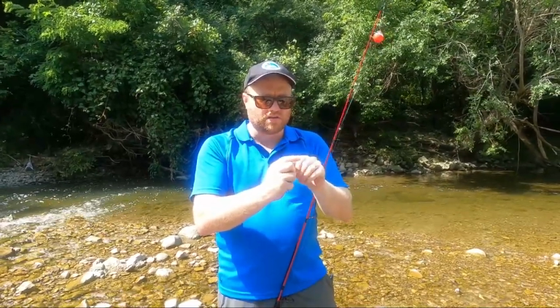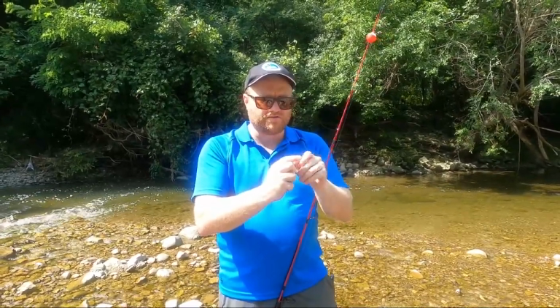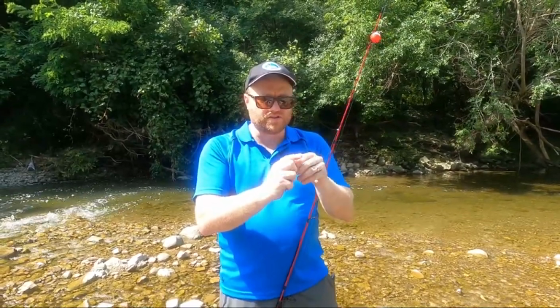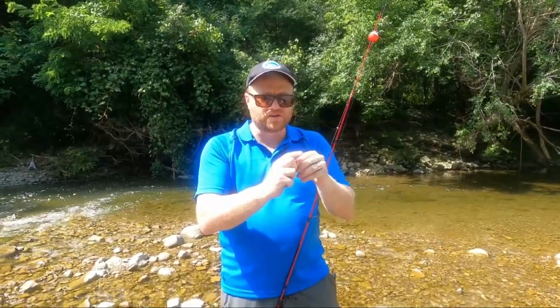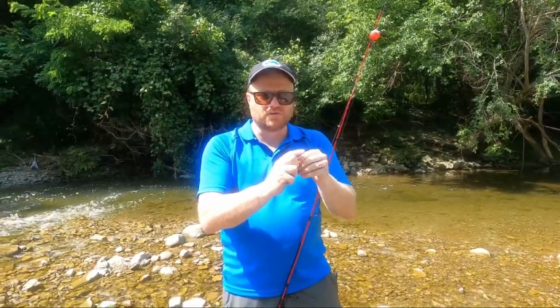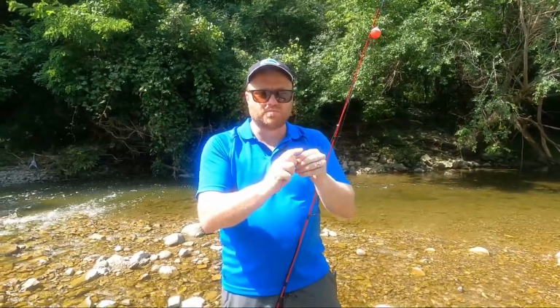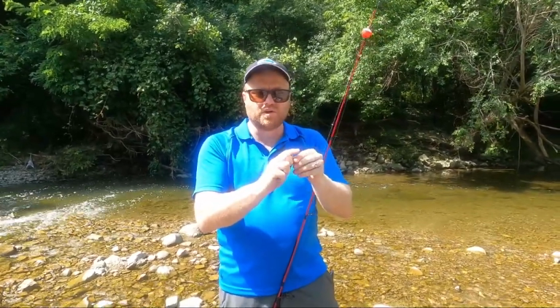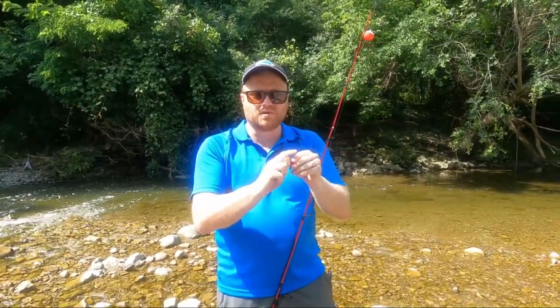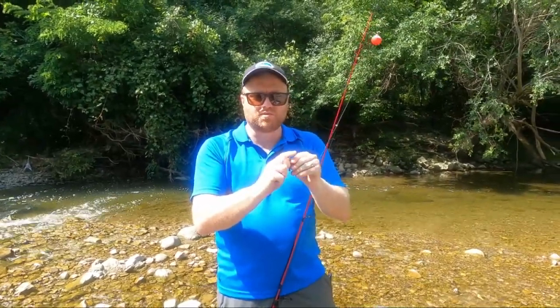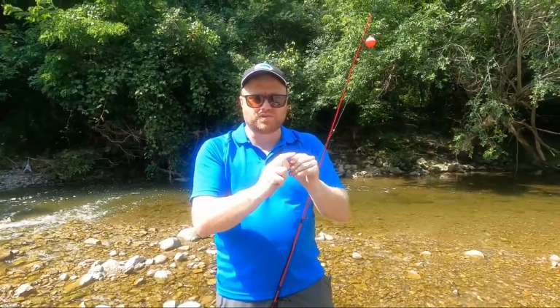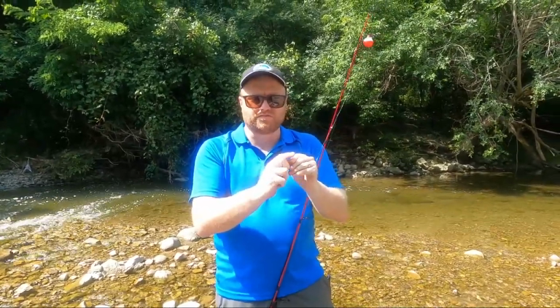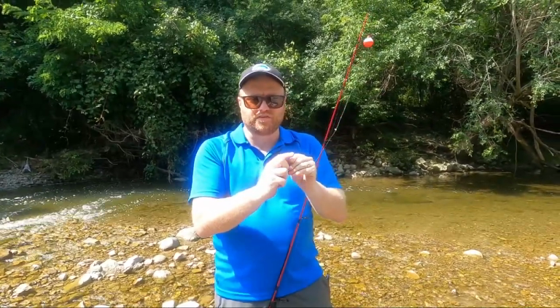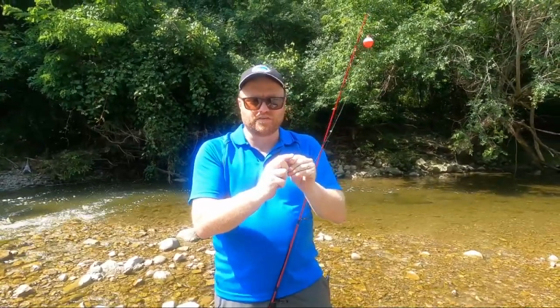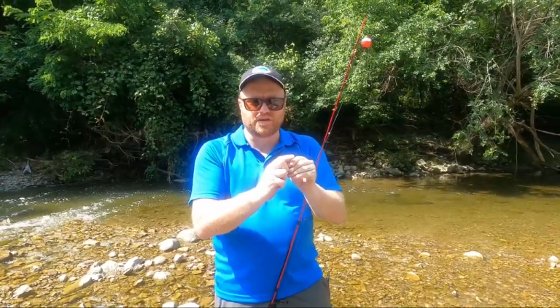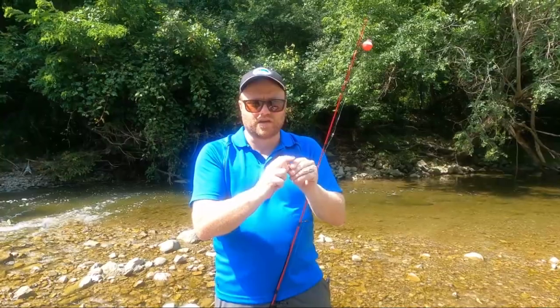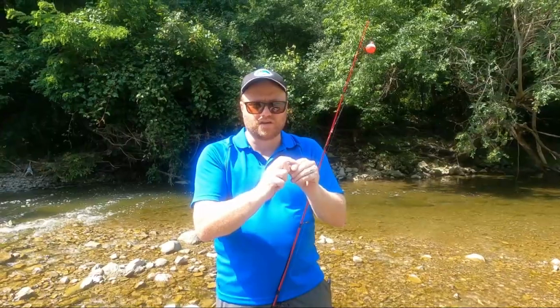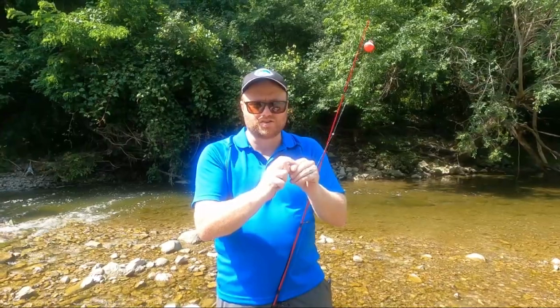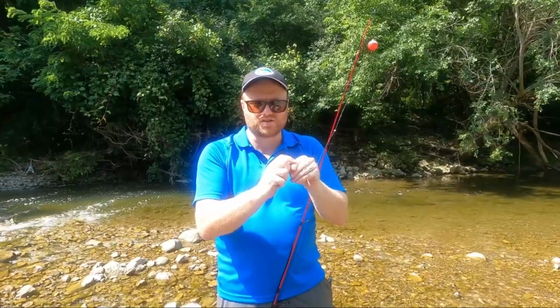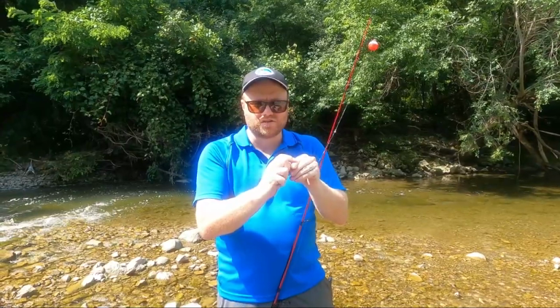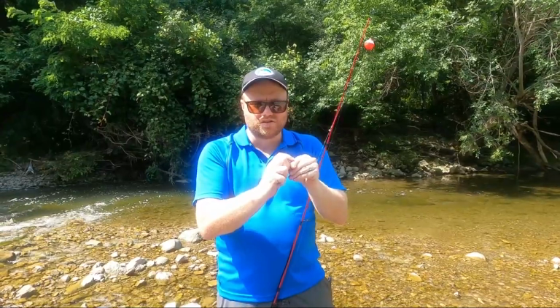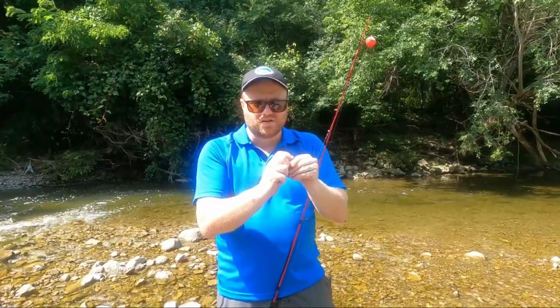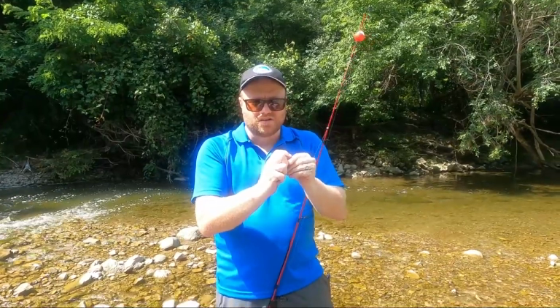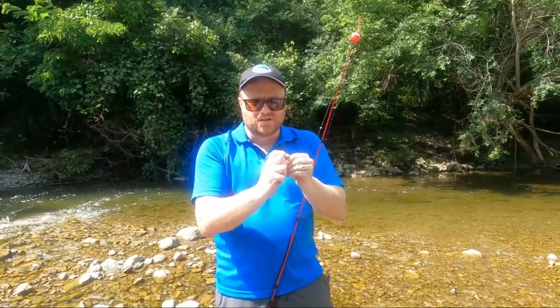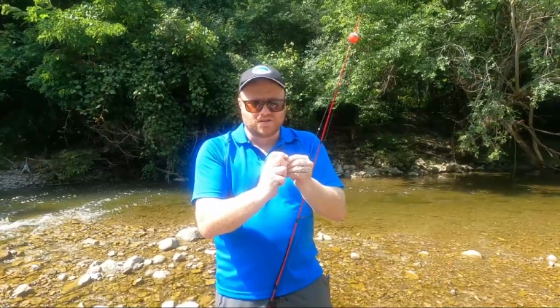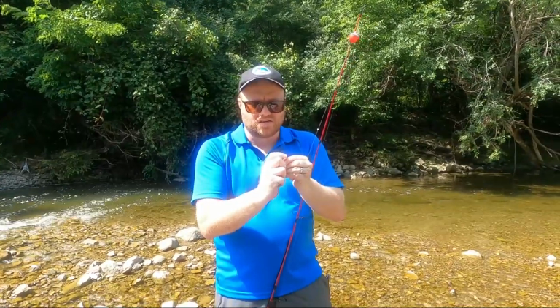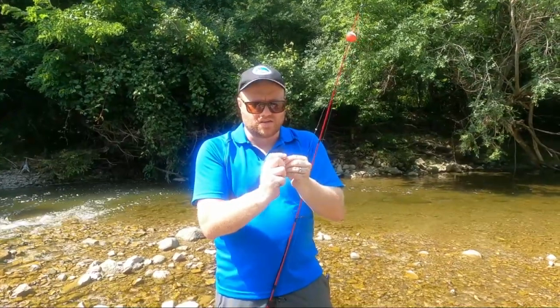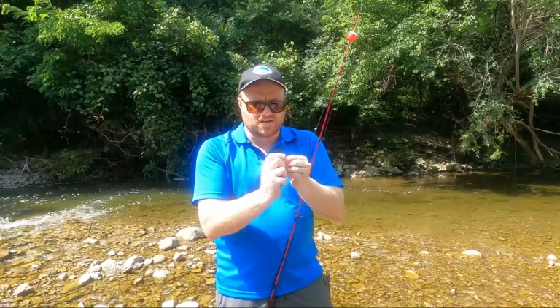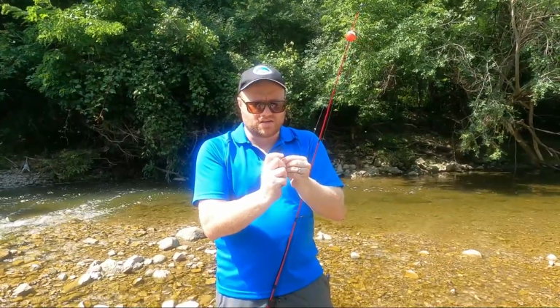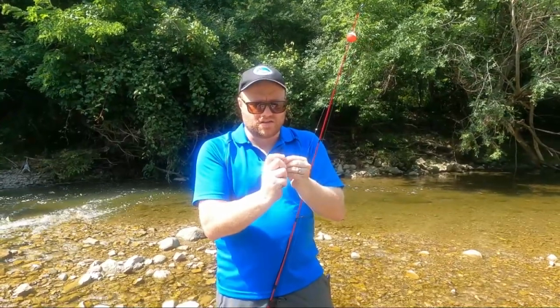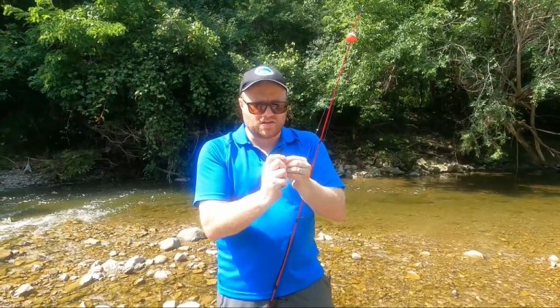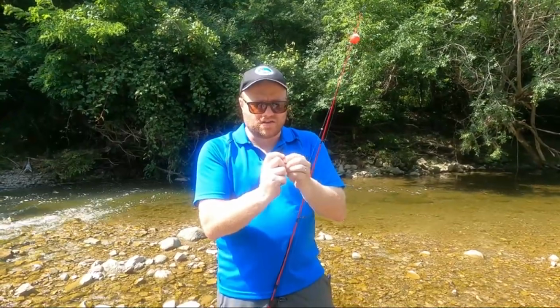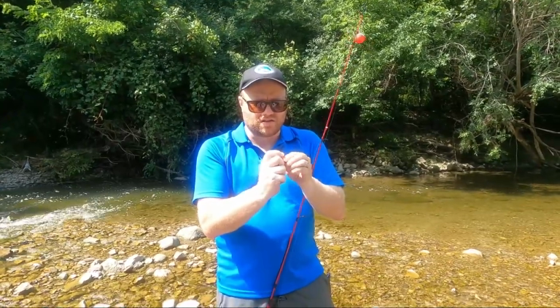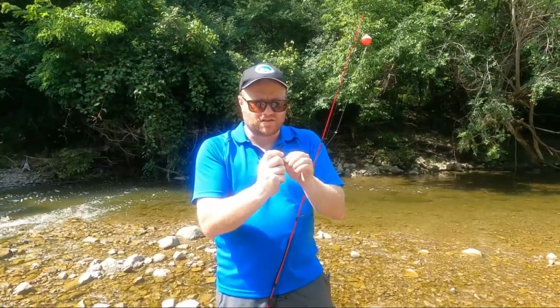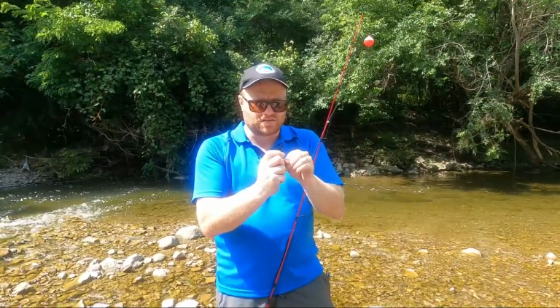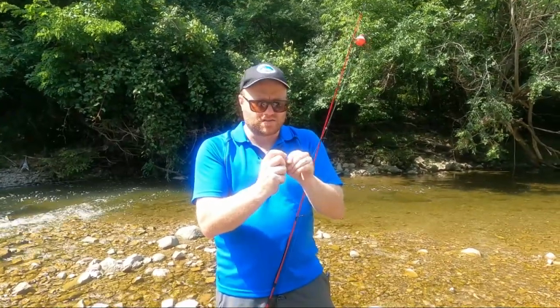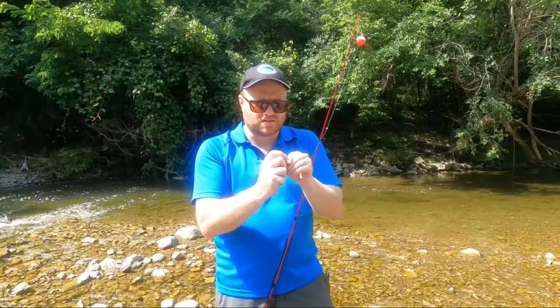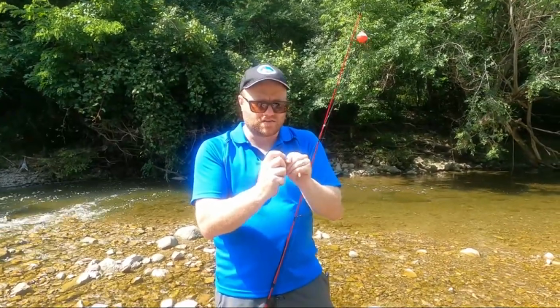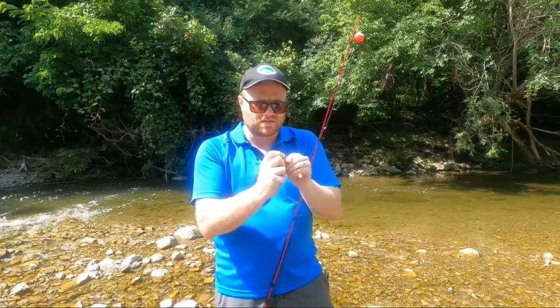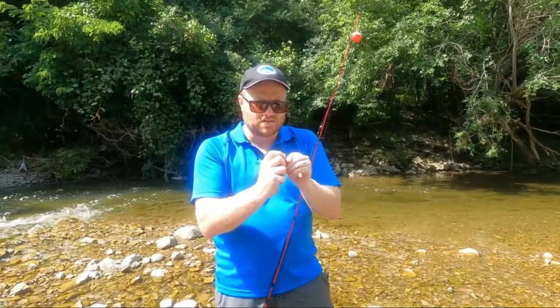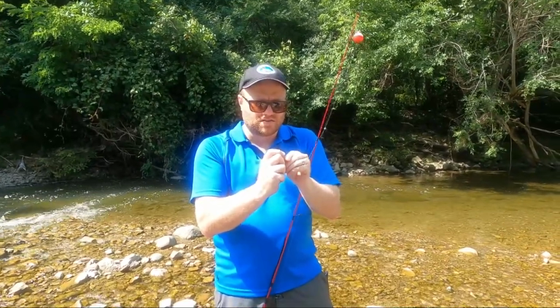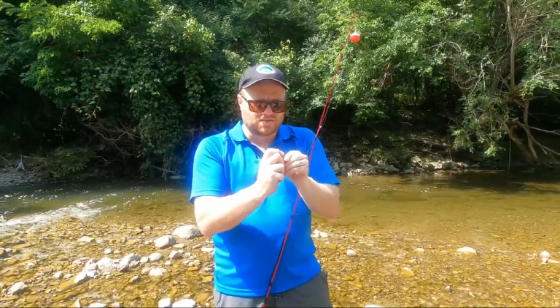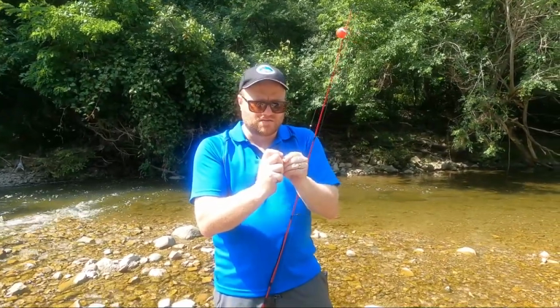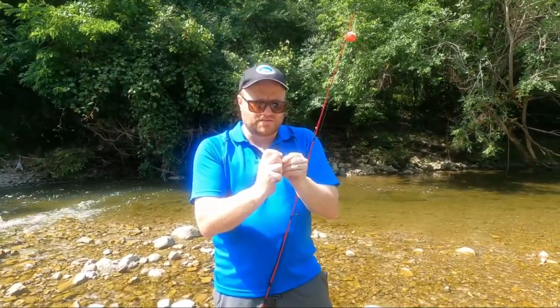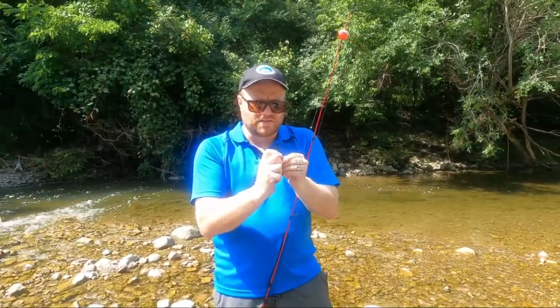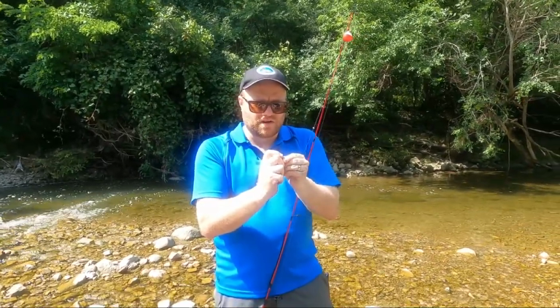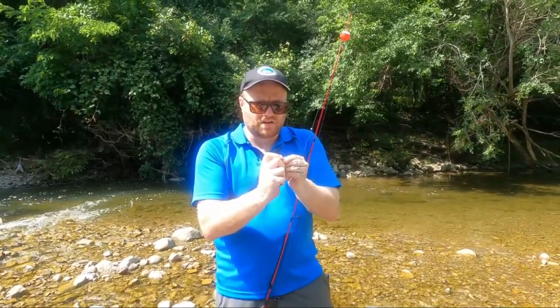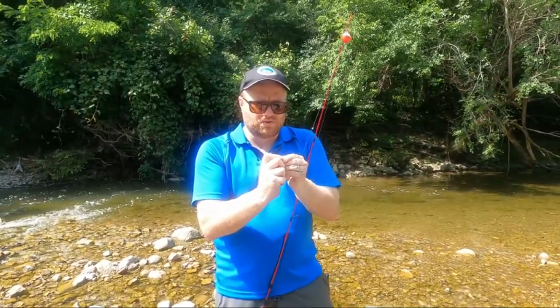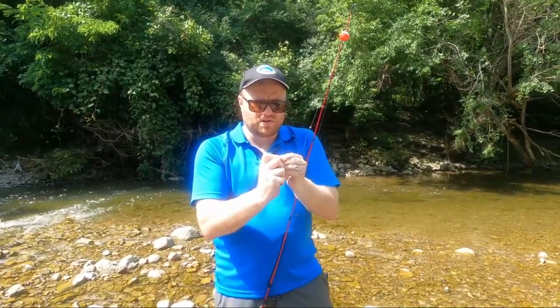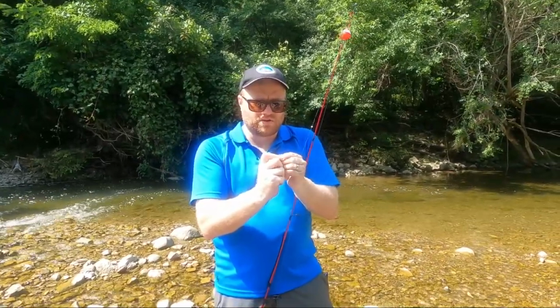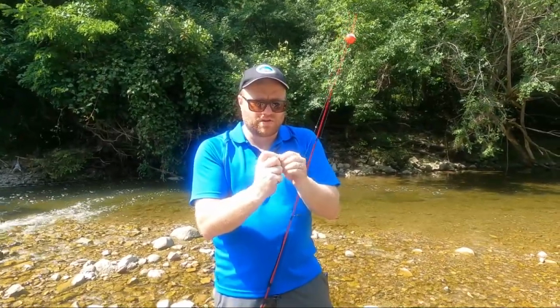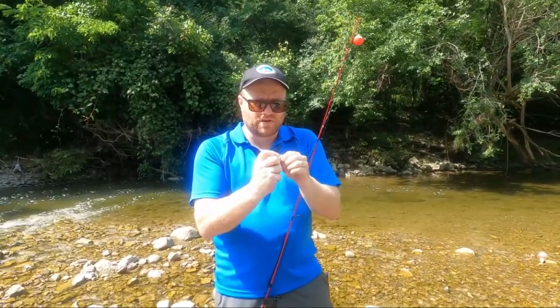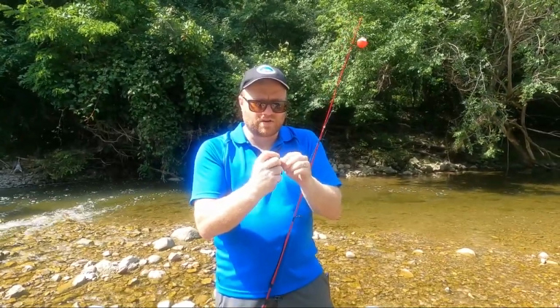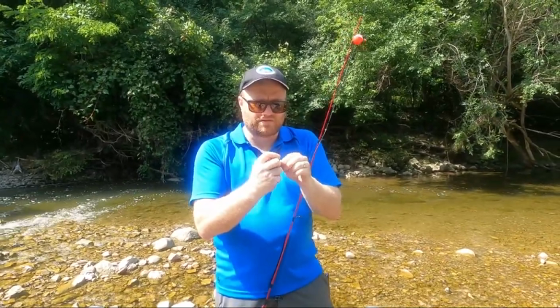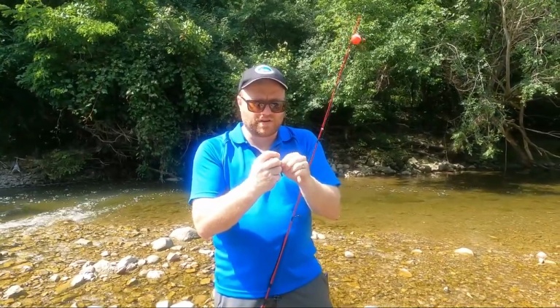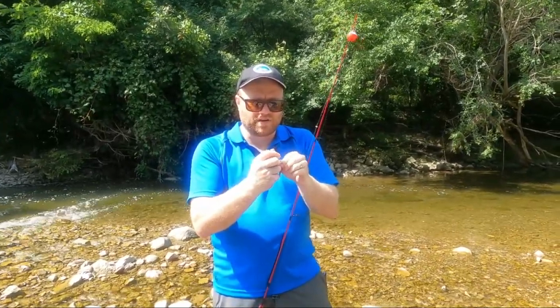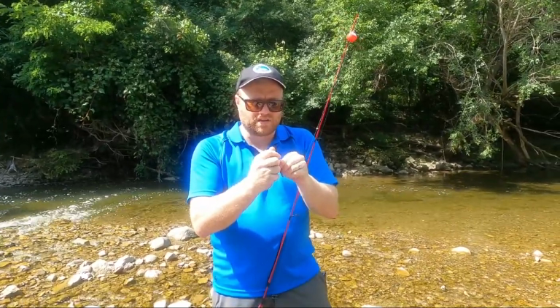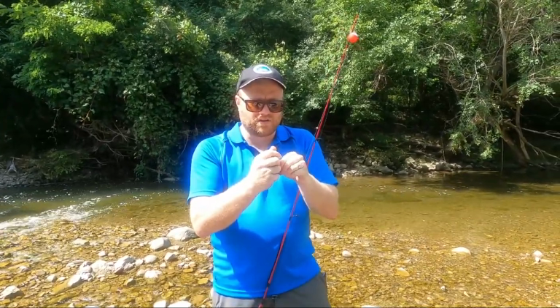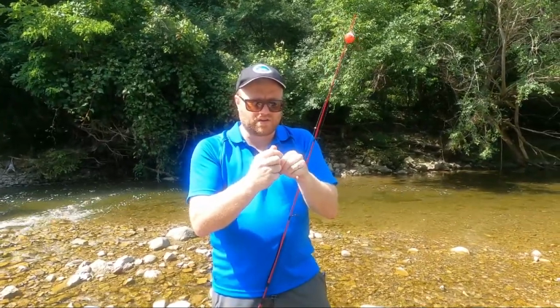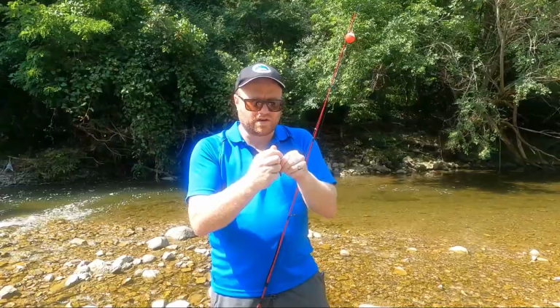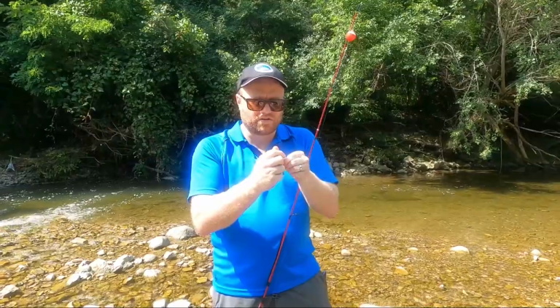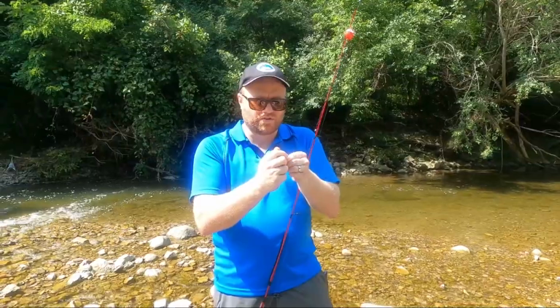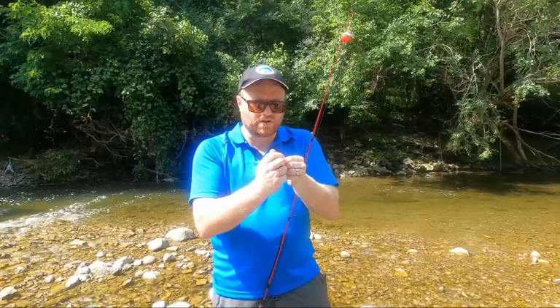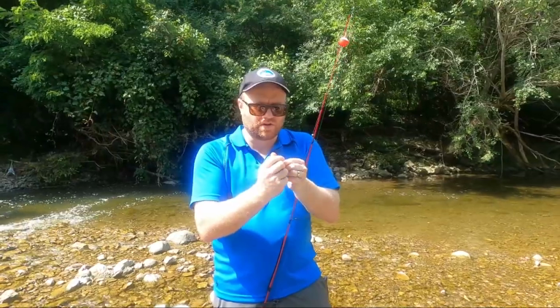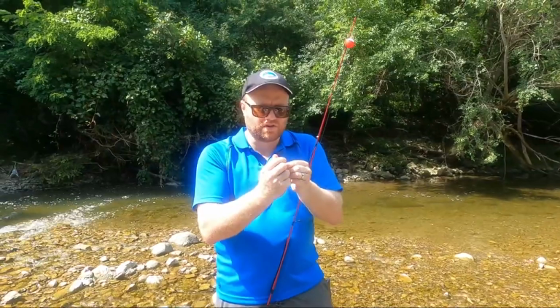The fish aren't big, but they're fun to catch. We've got a little minnow here — if I can get the hook out quickly.